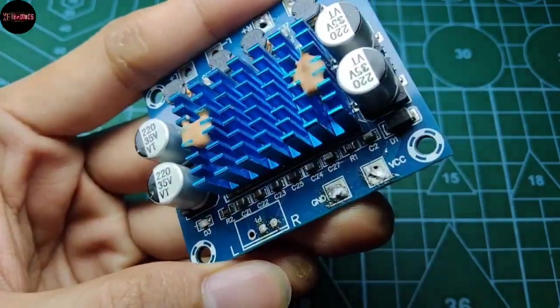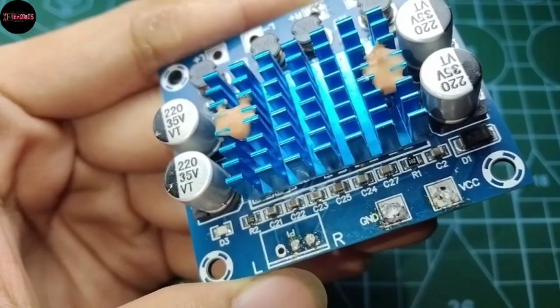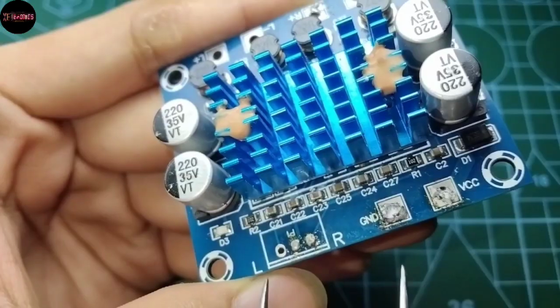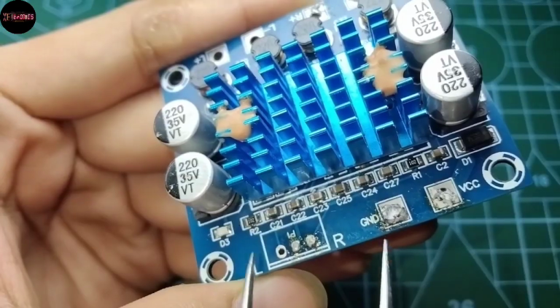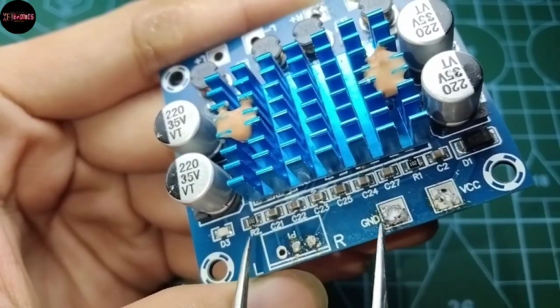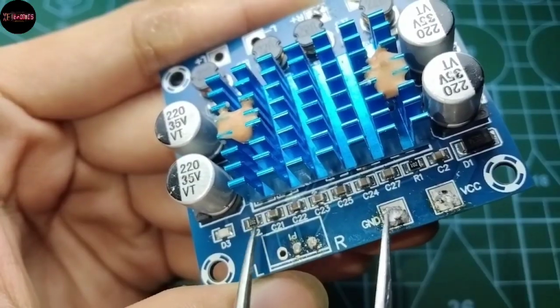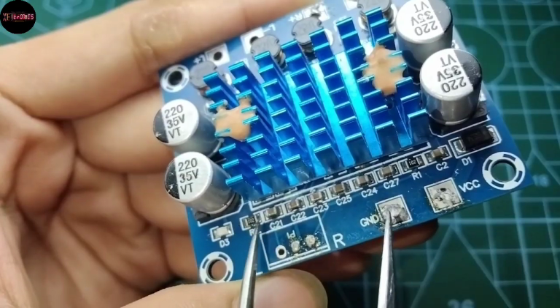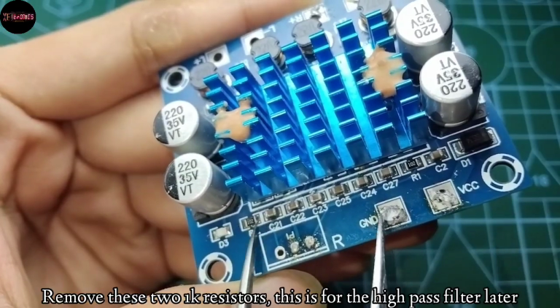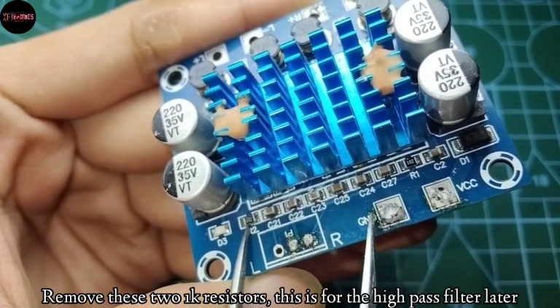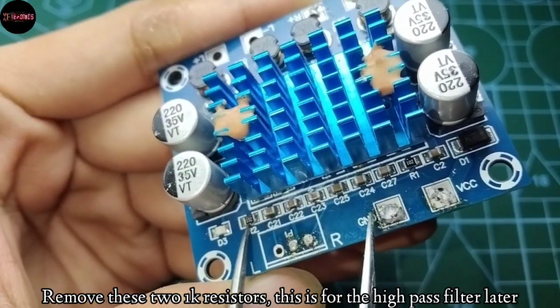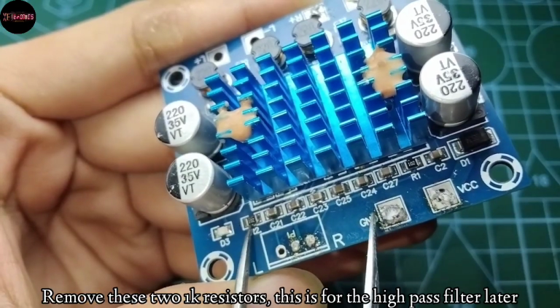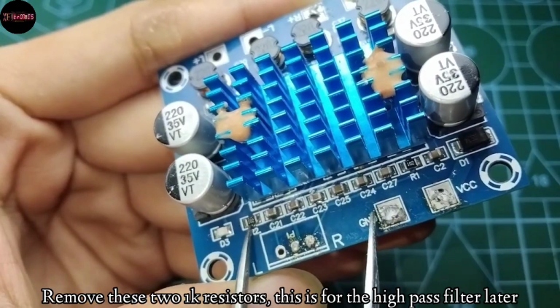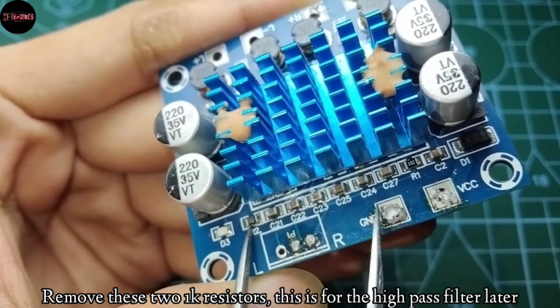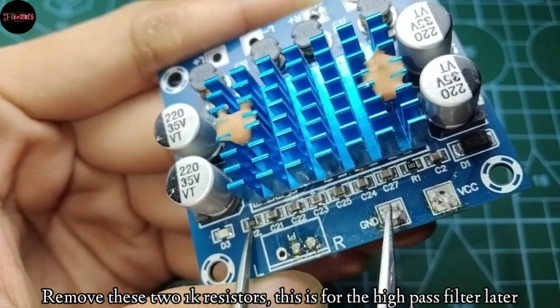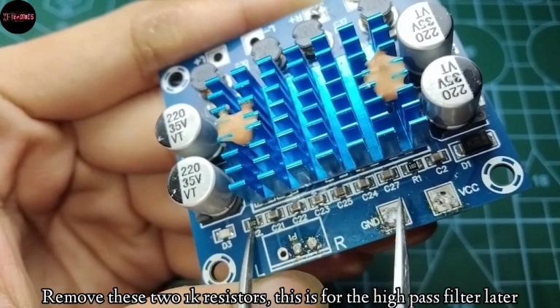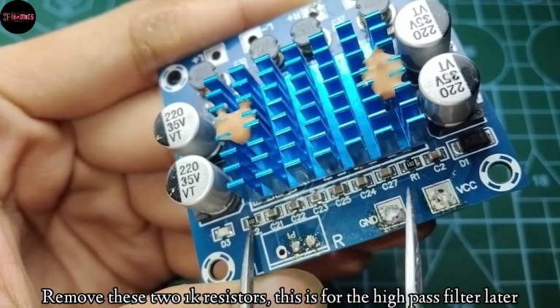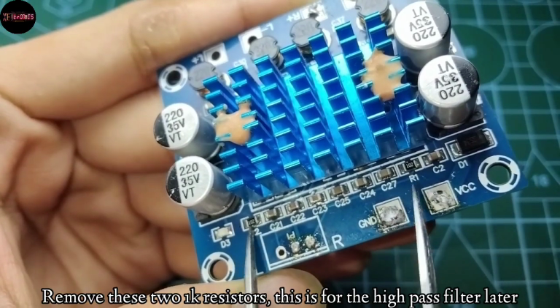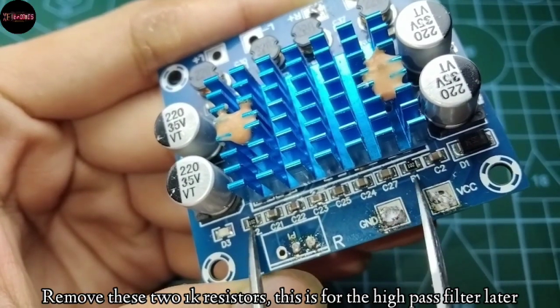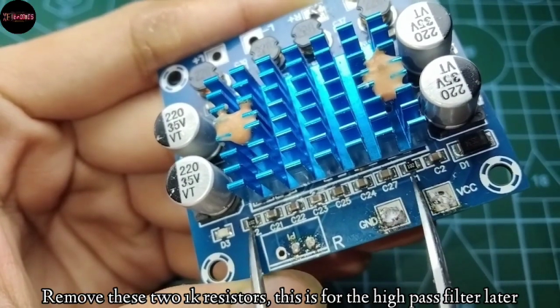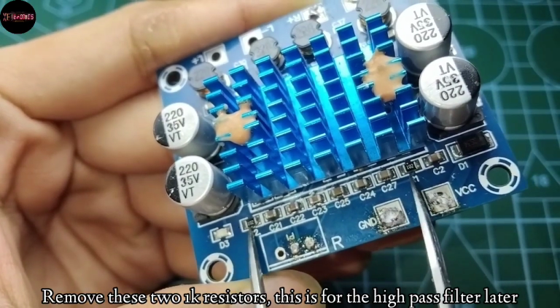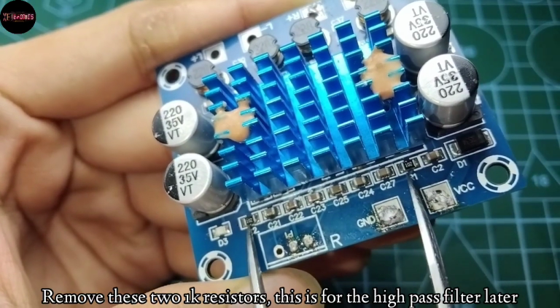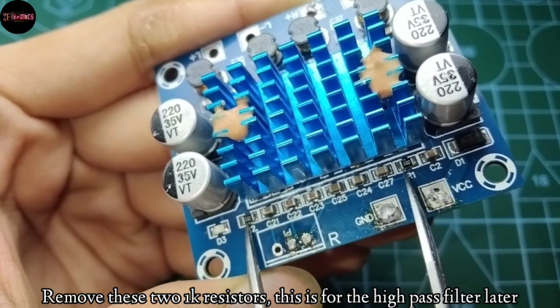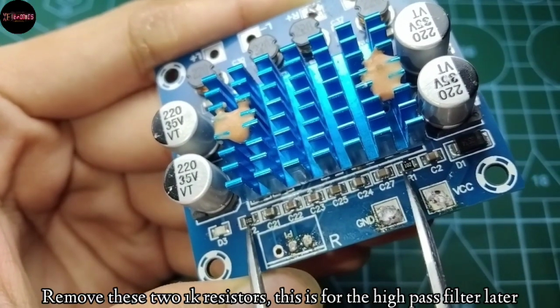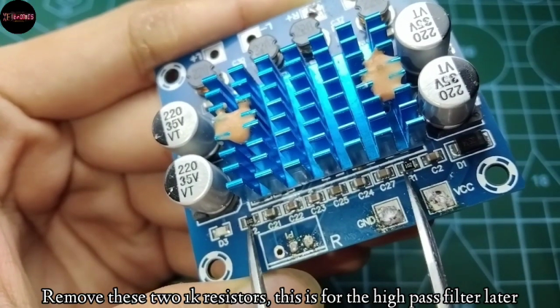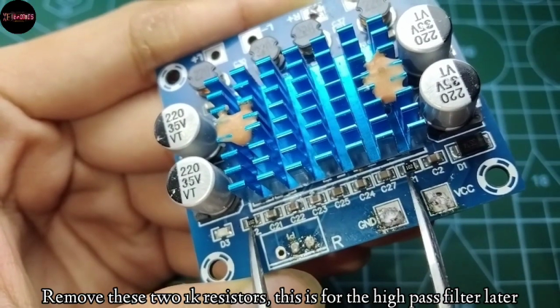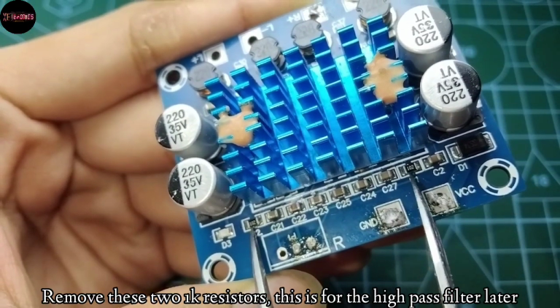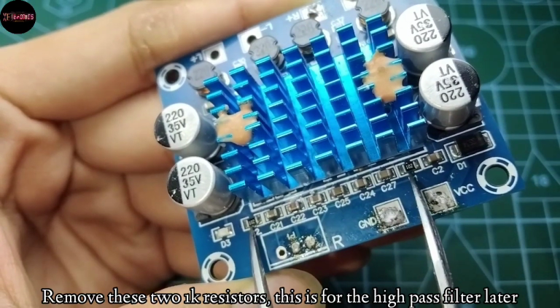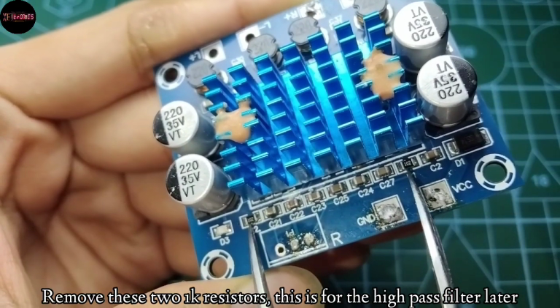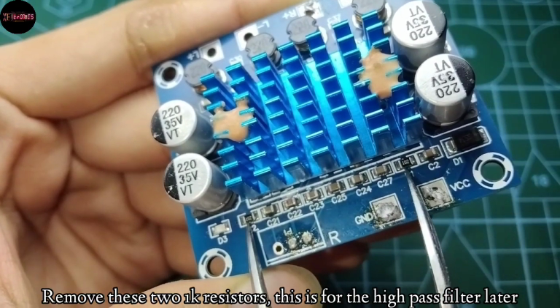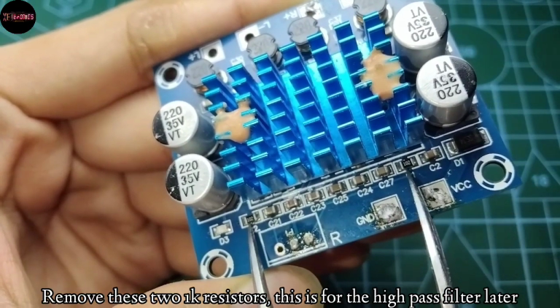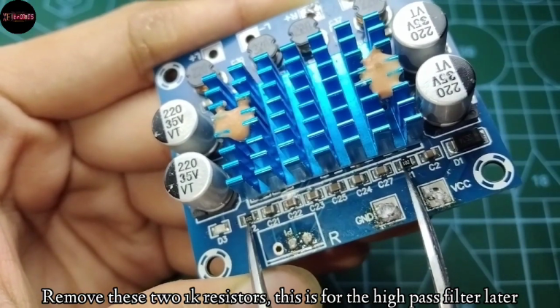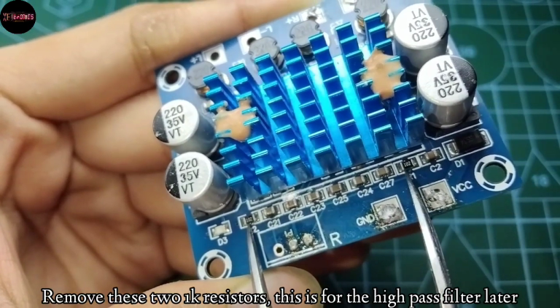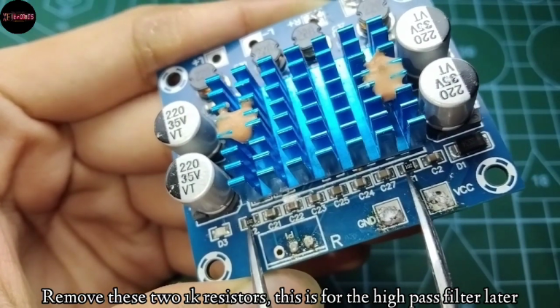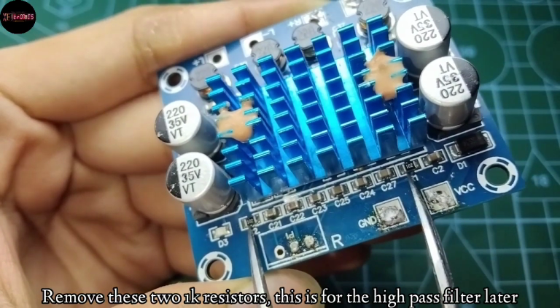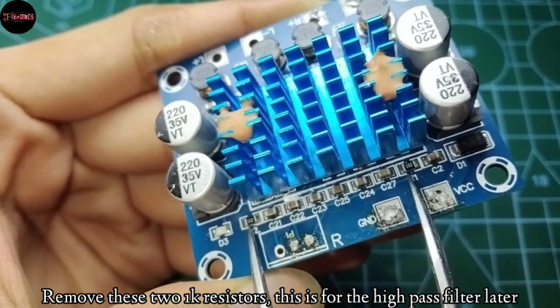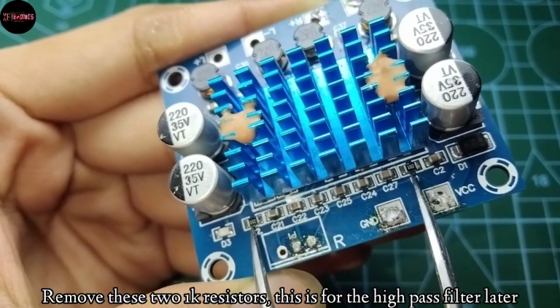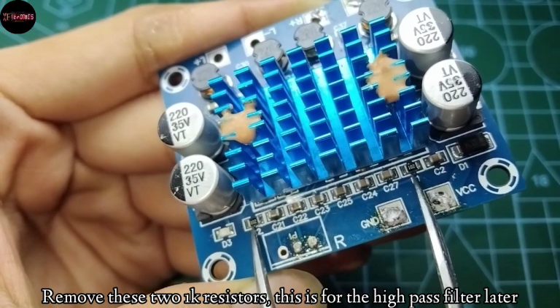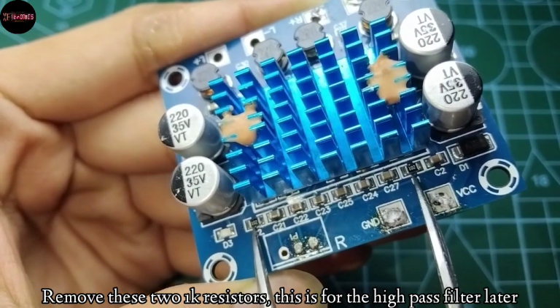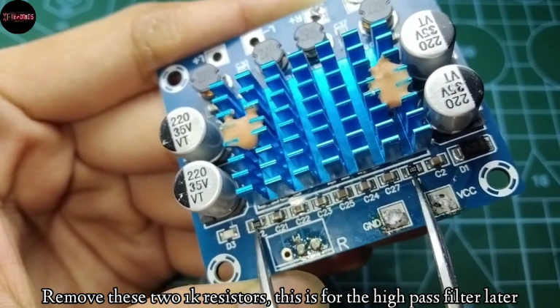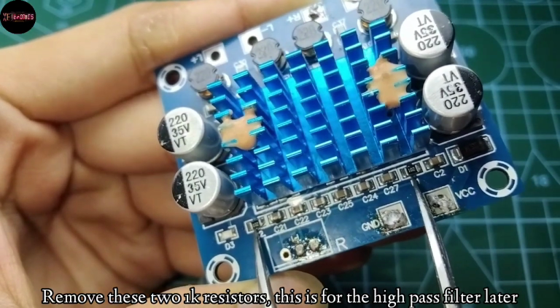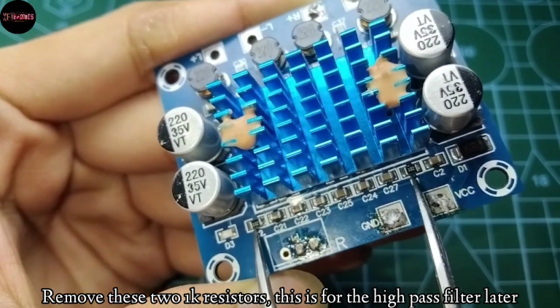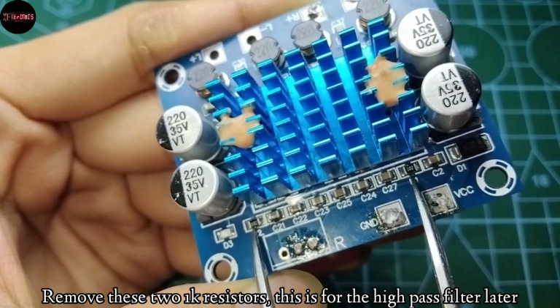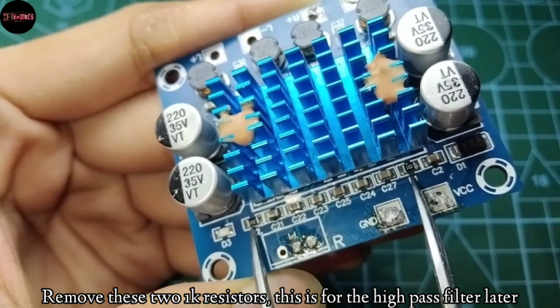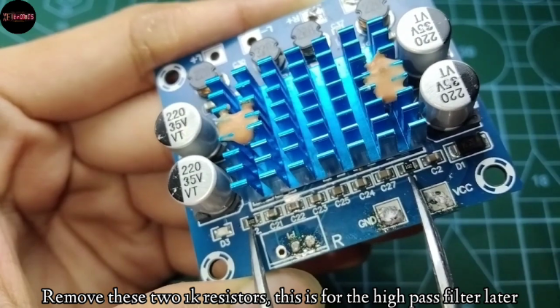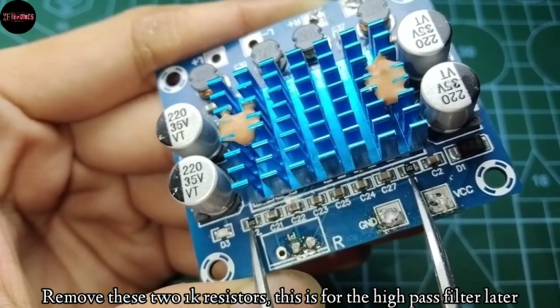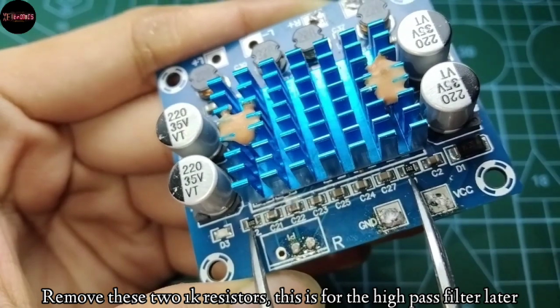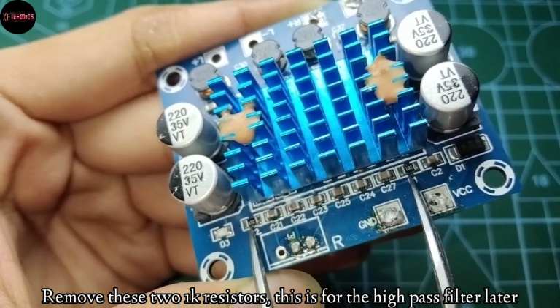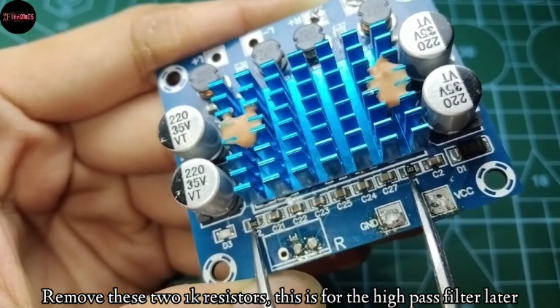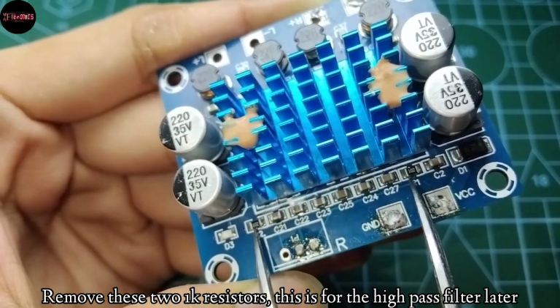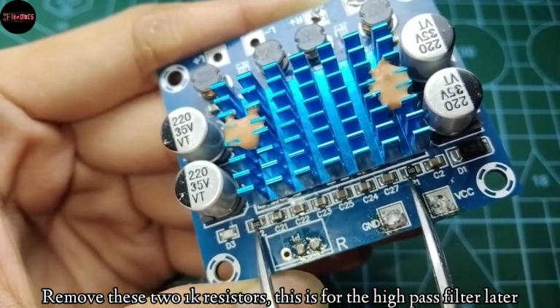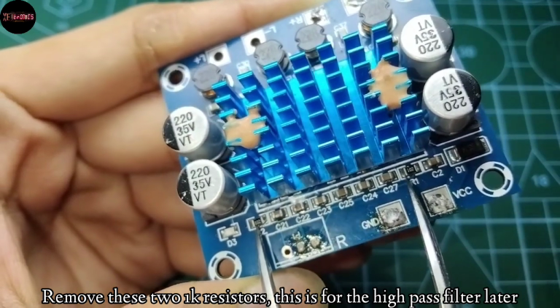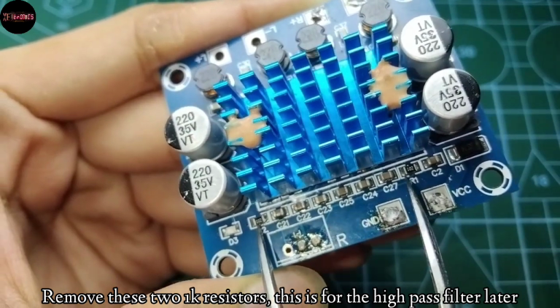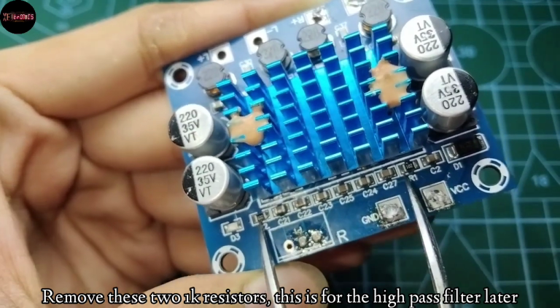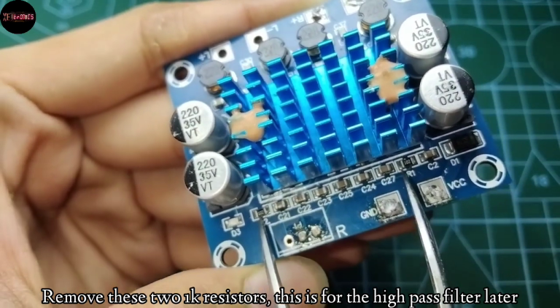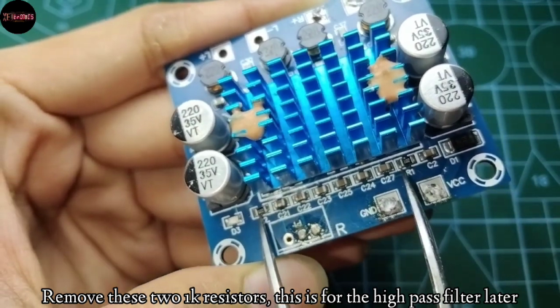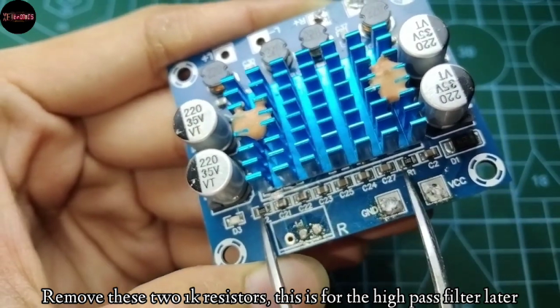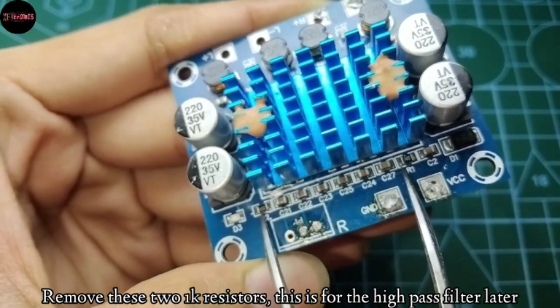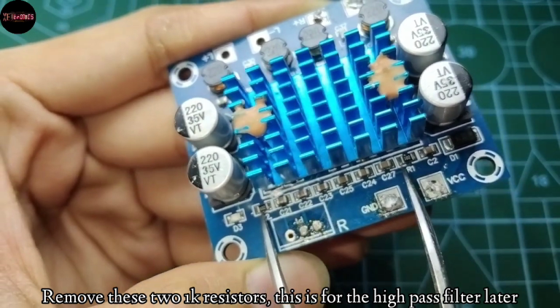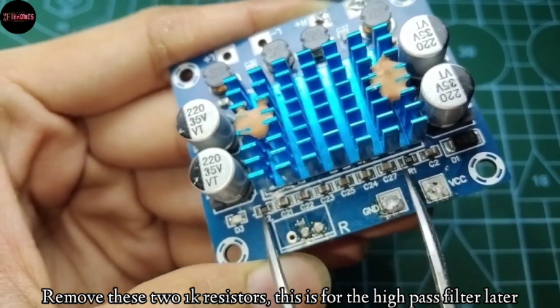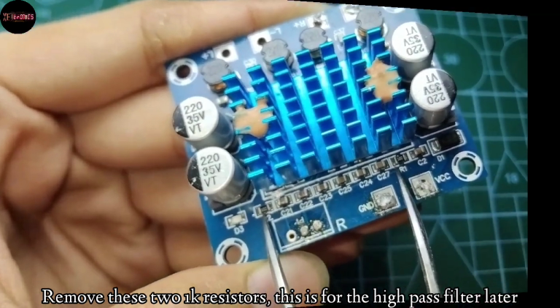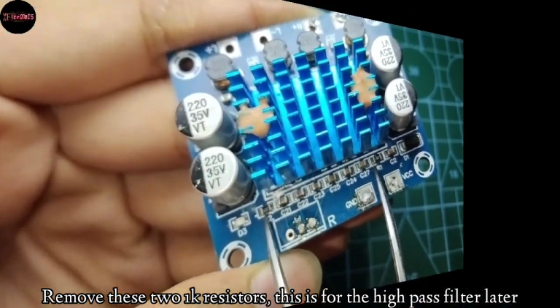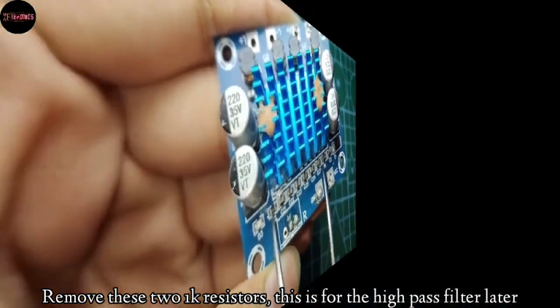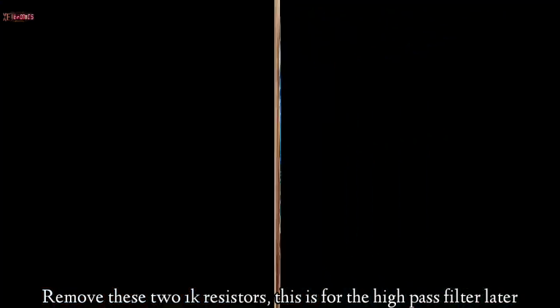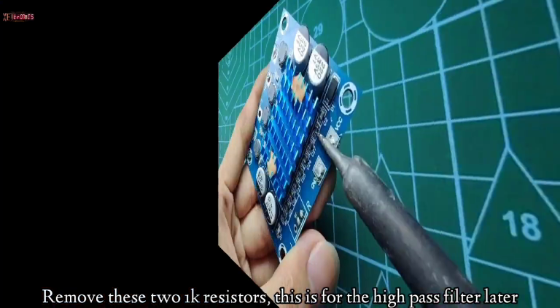You need to remove 2 1k ohm resistors. This is for the high-pass filter later.